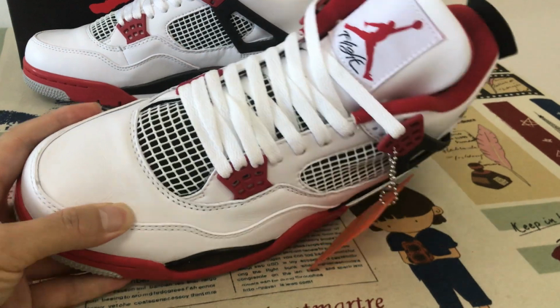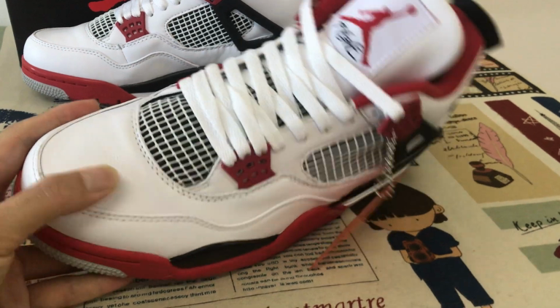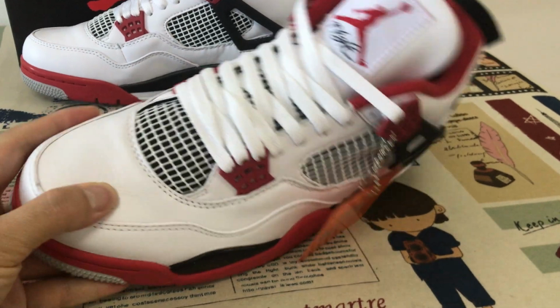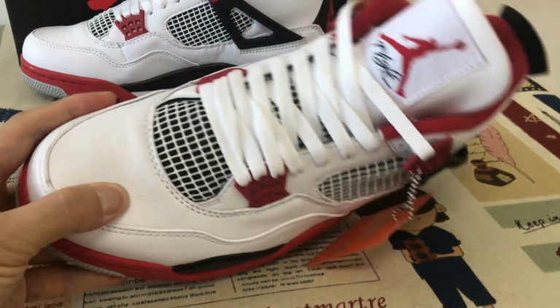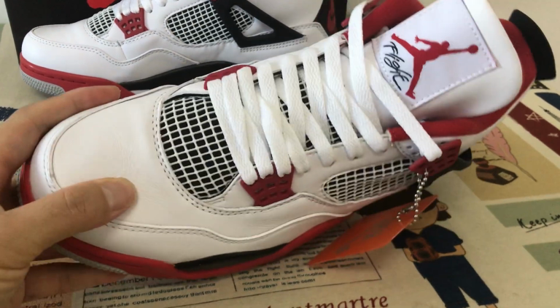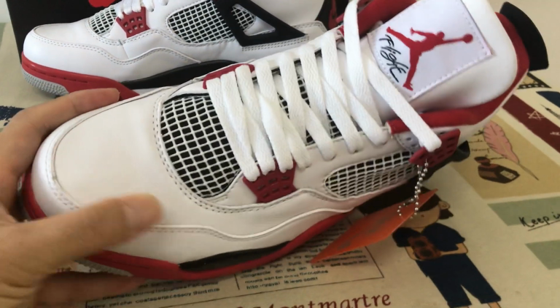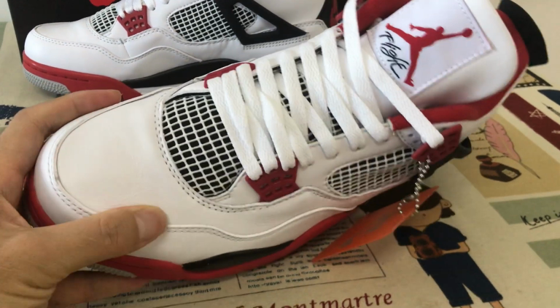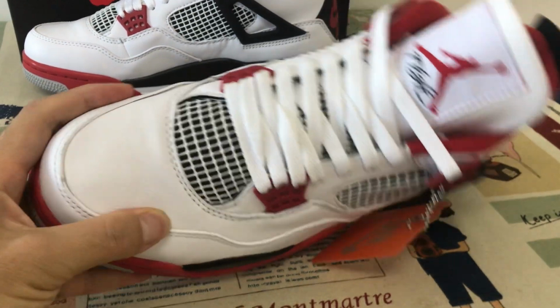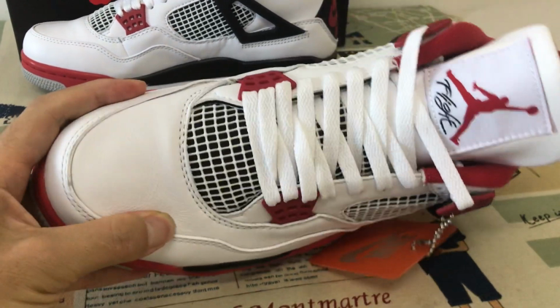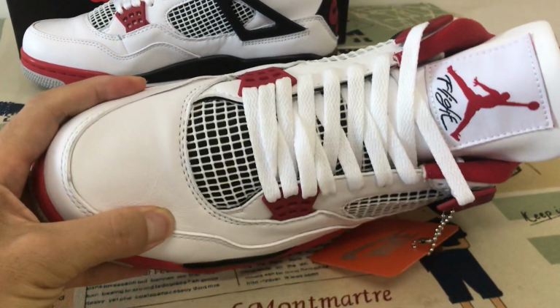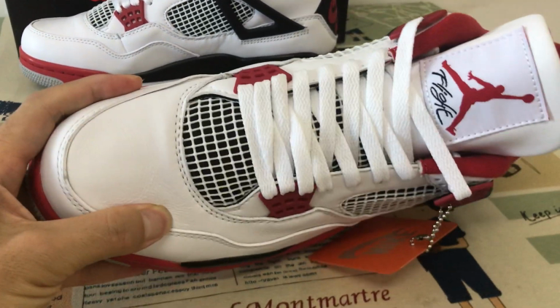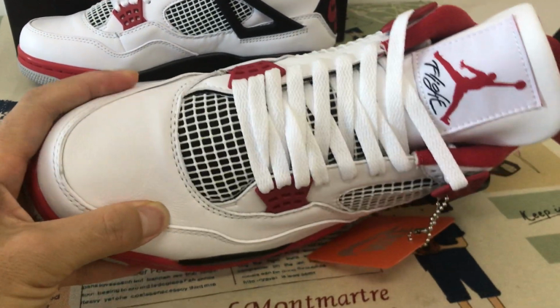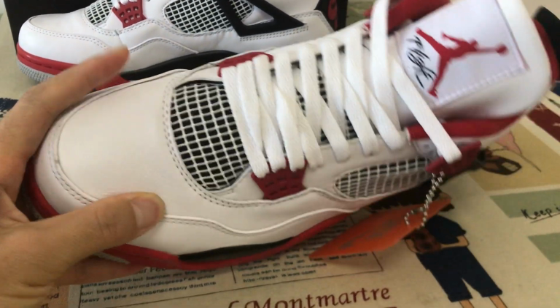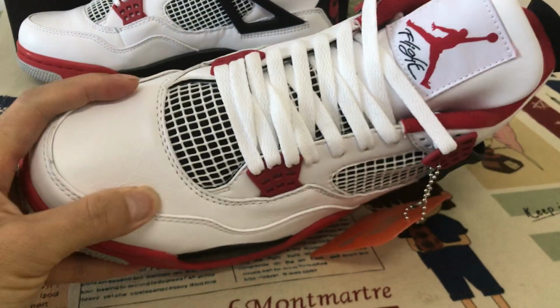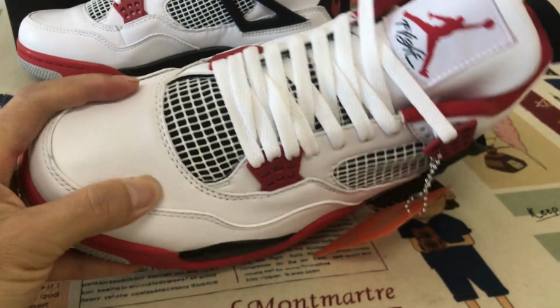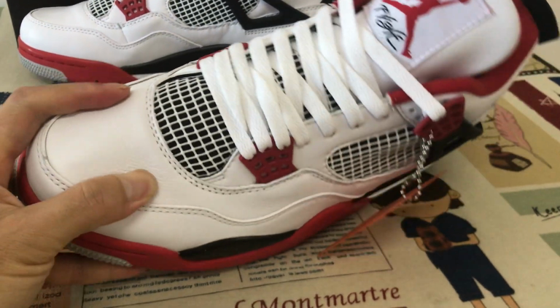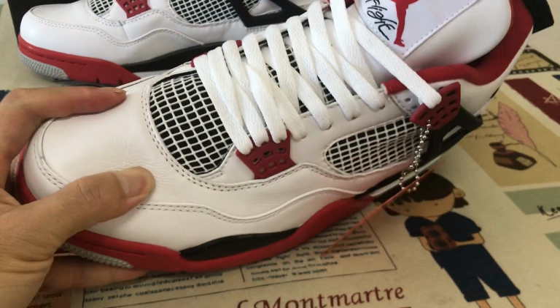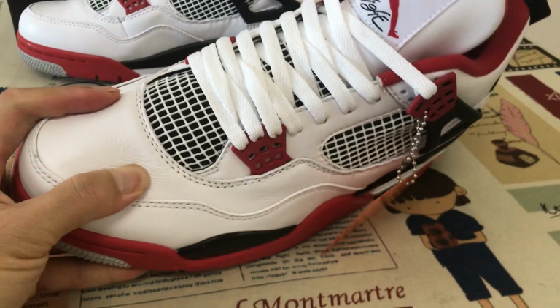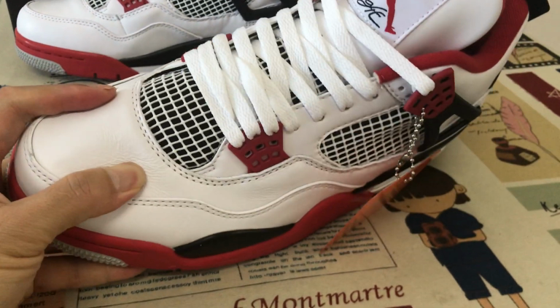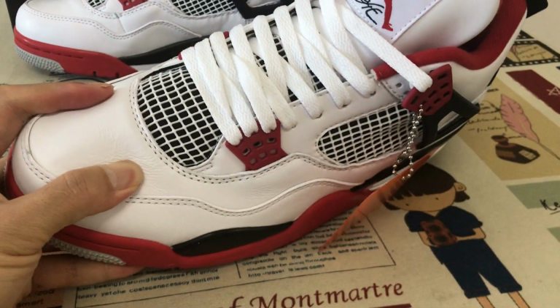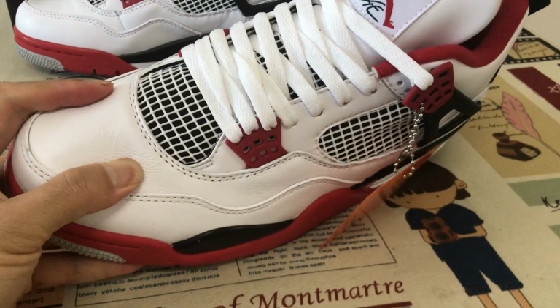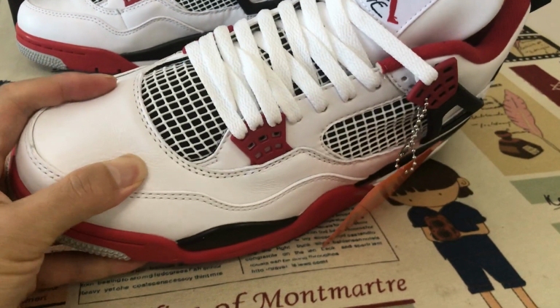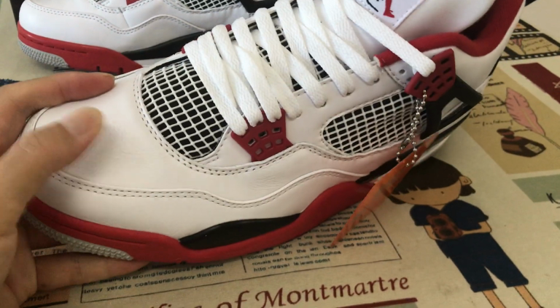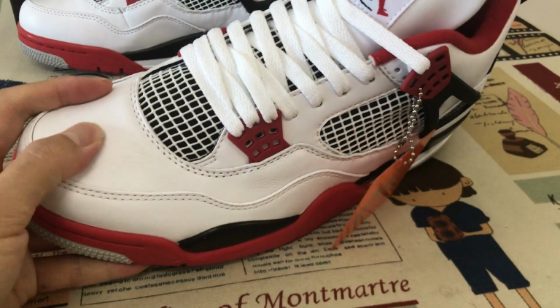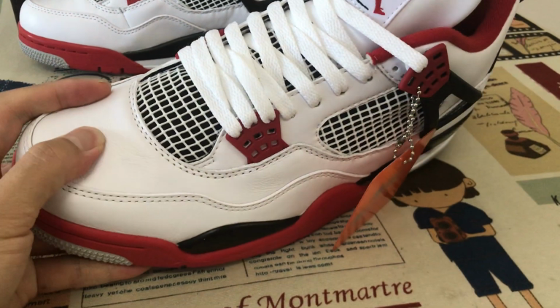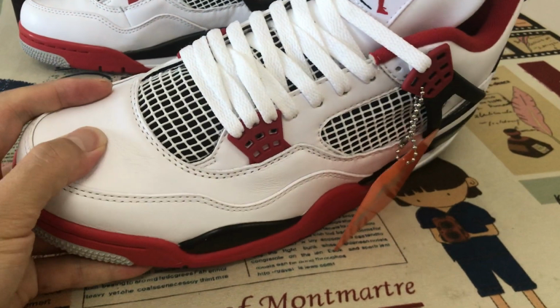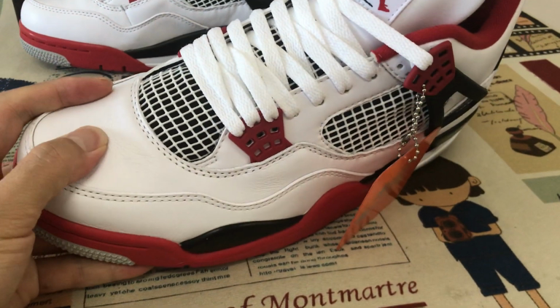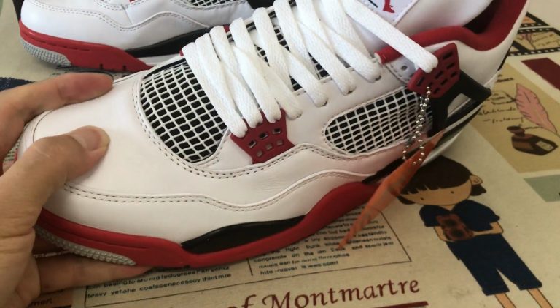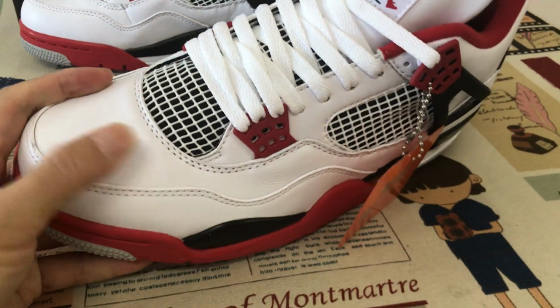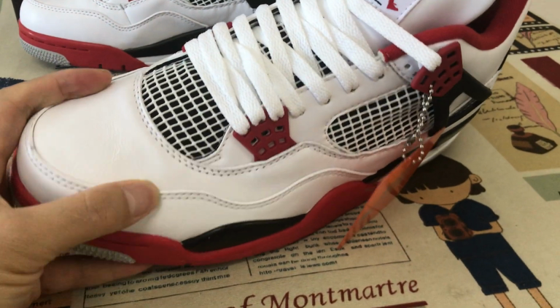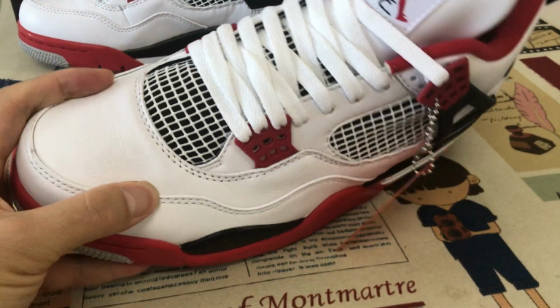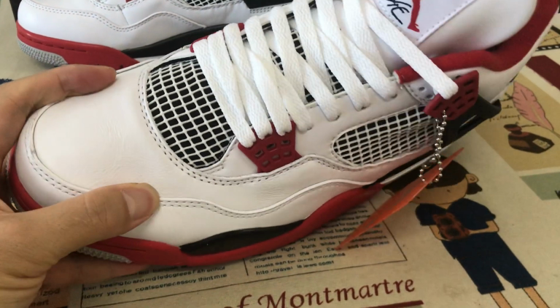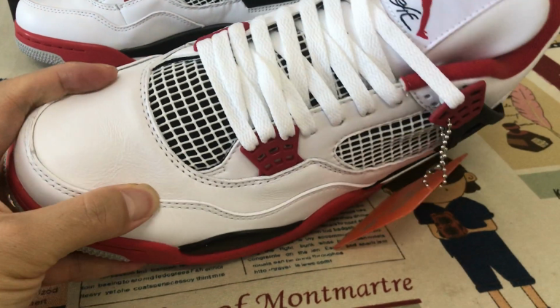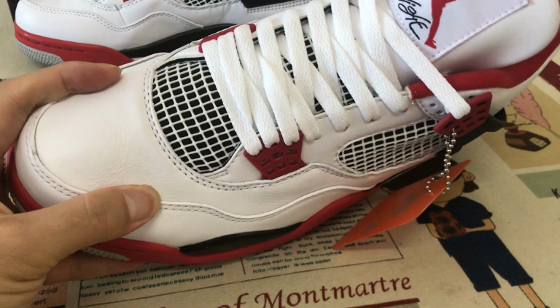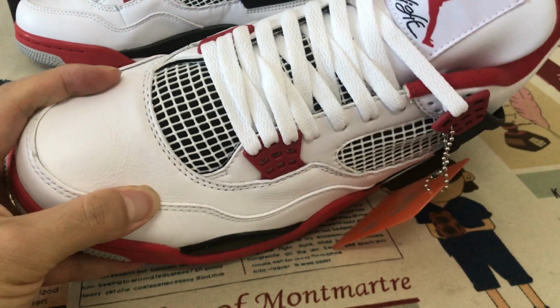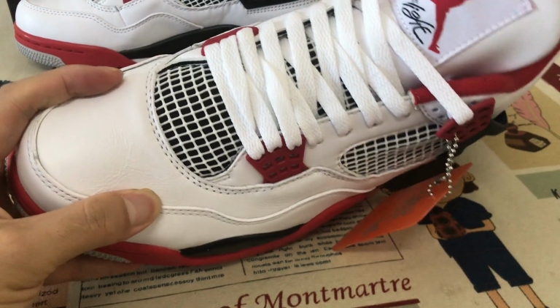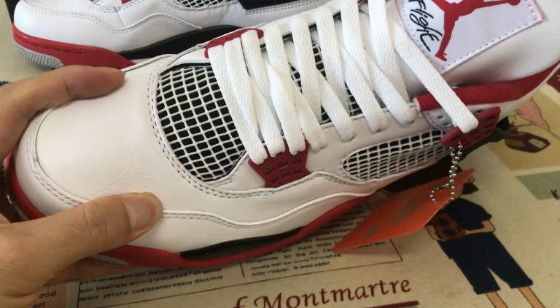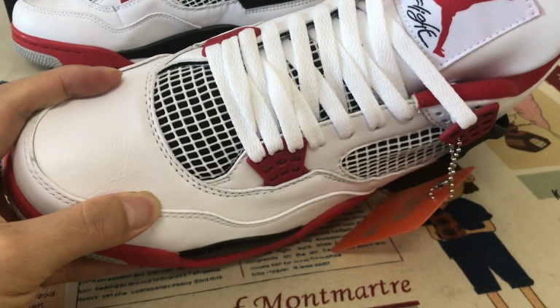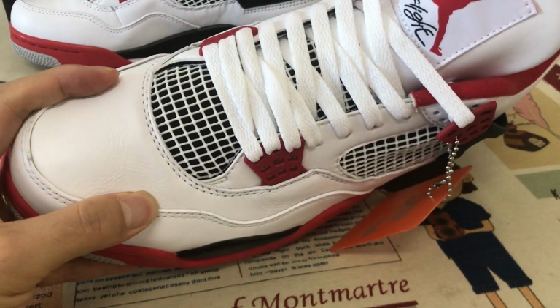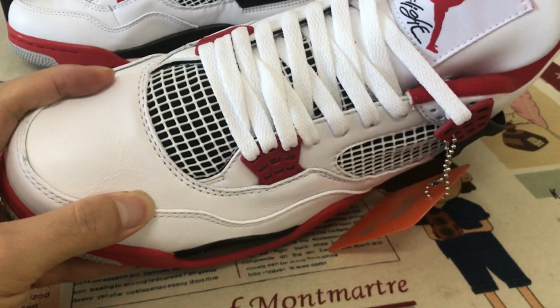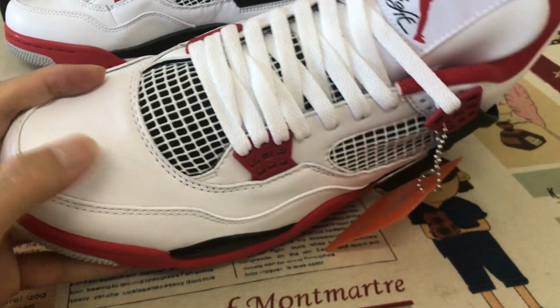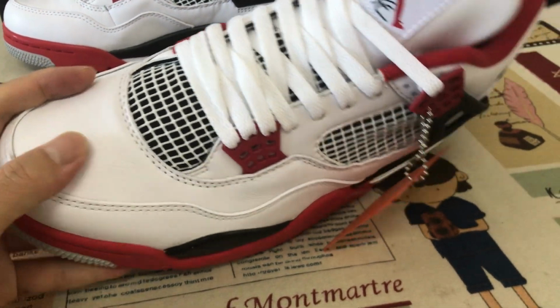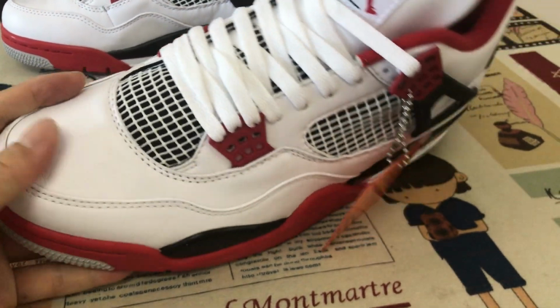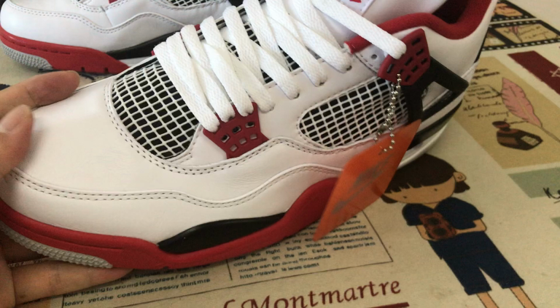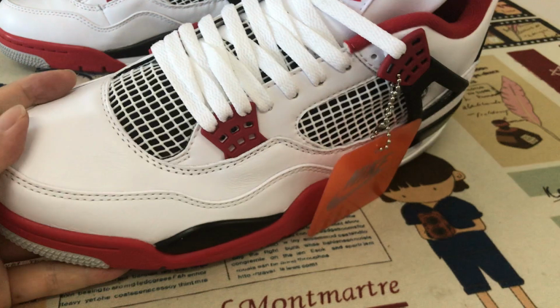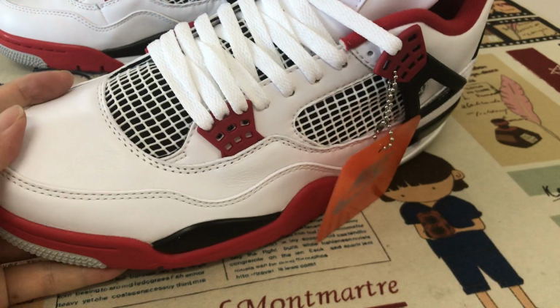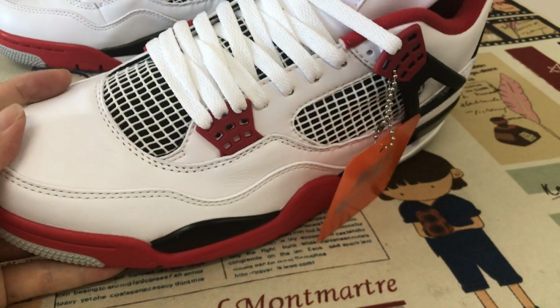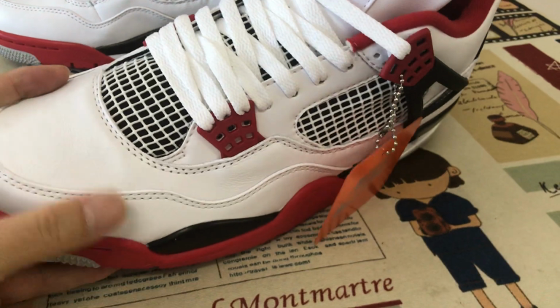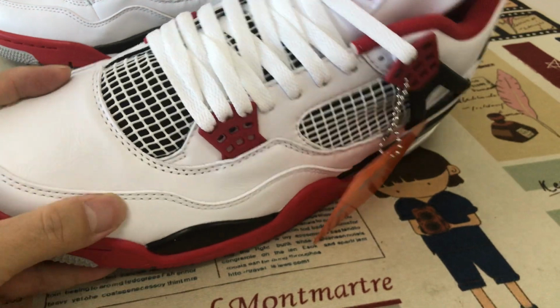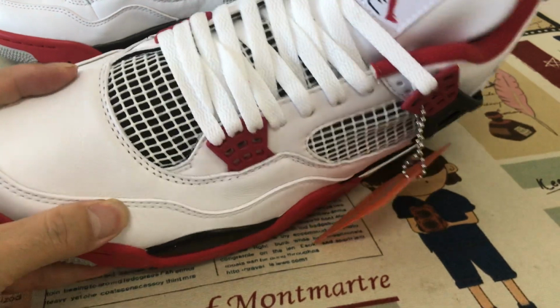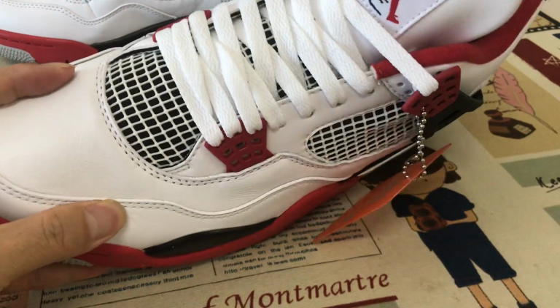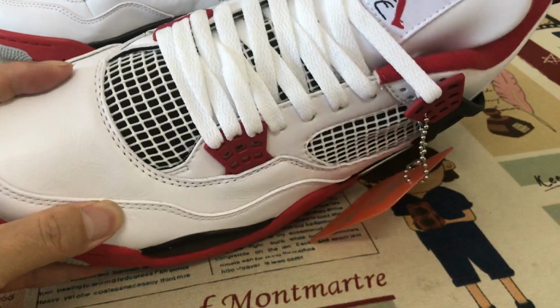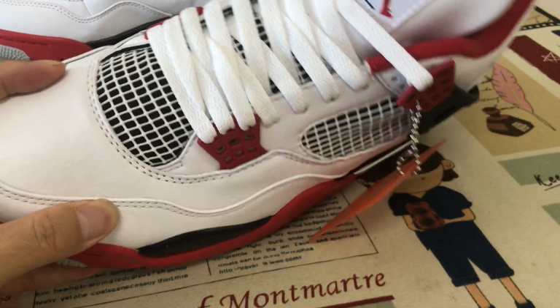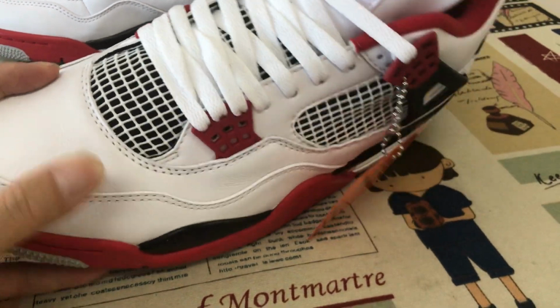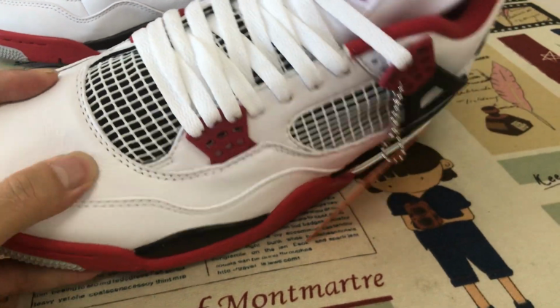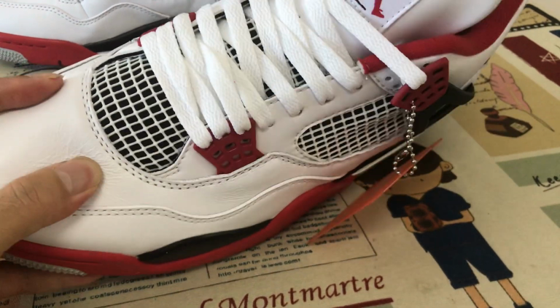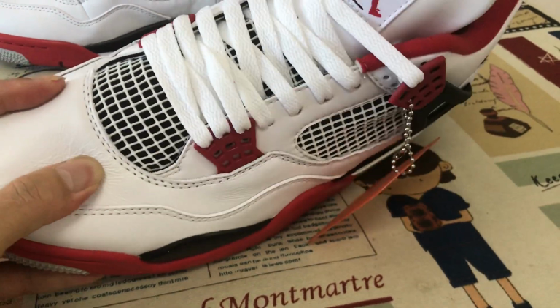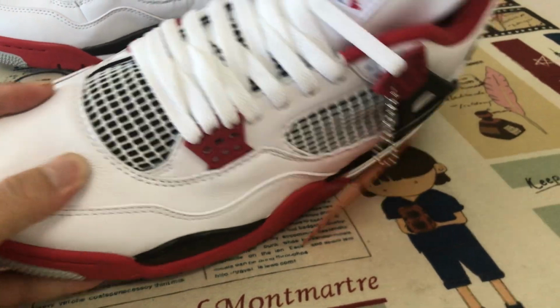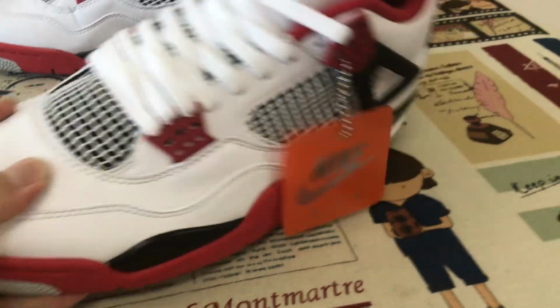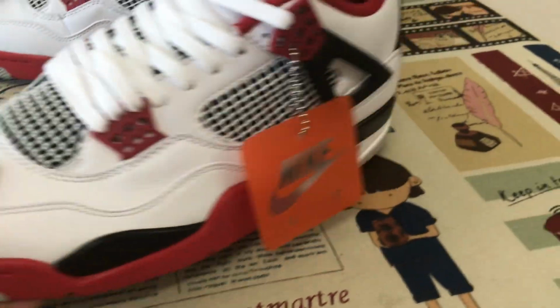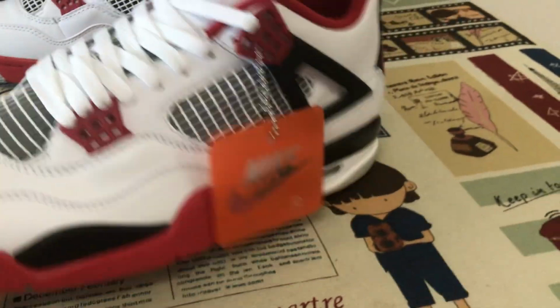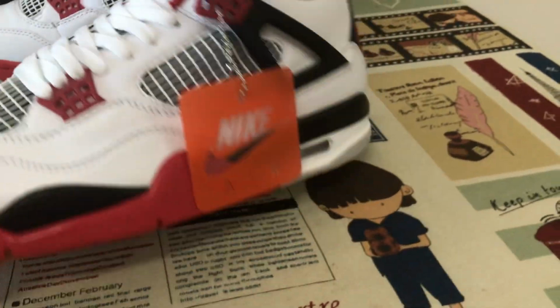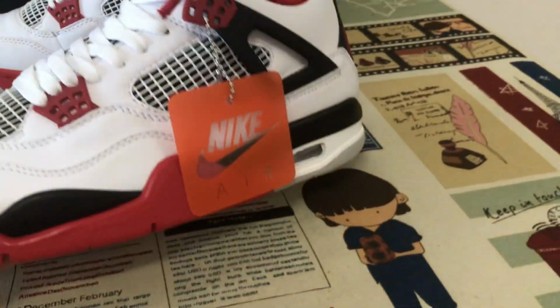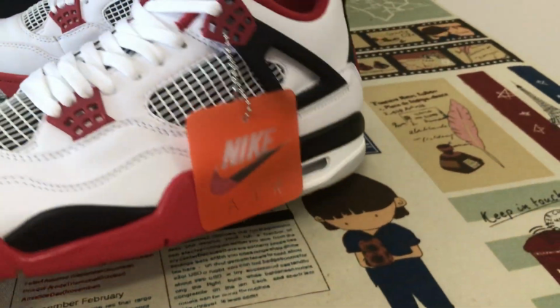That is made of the top clay, real leather, very soft leather.